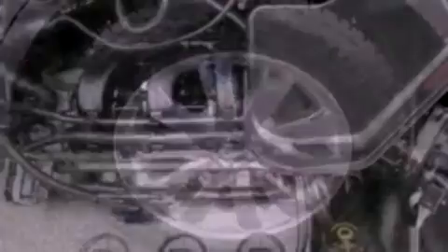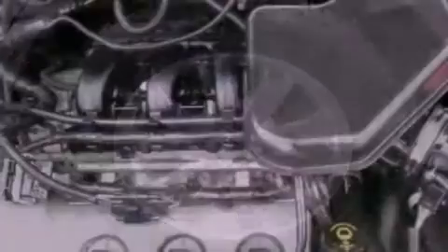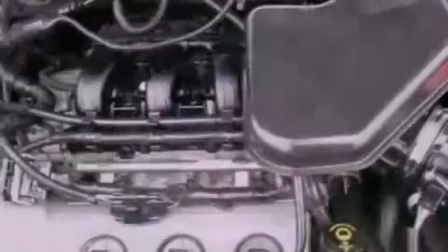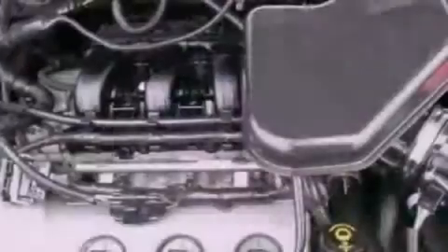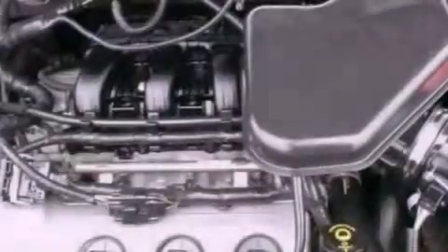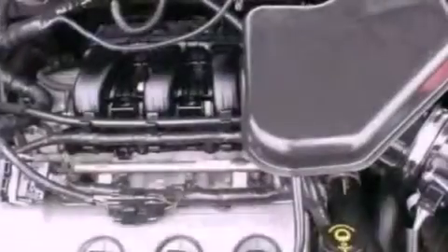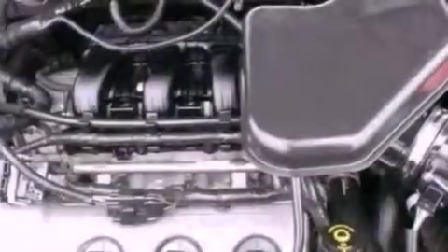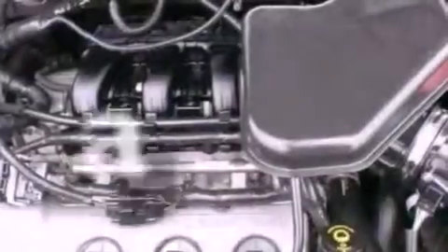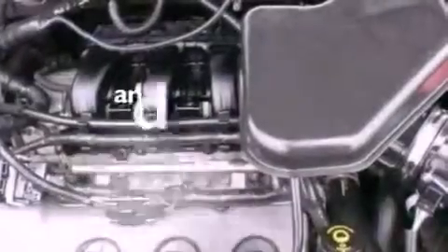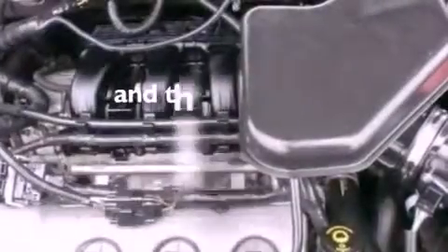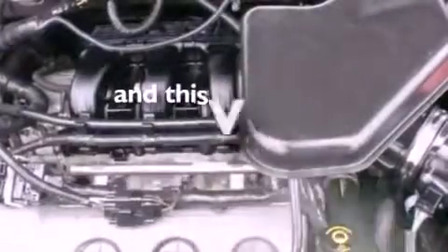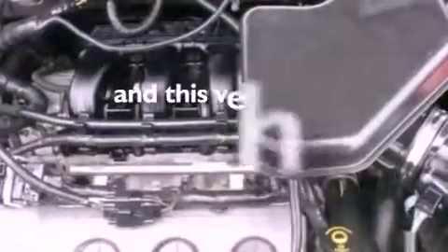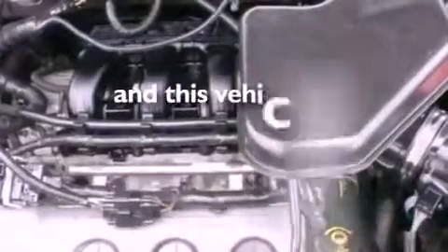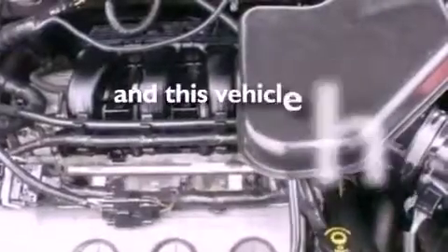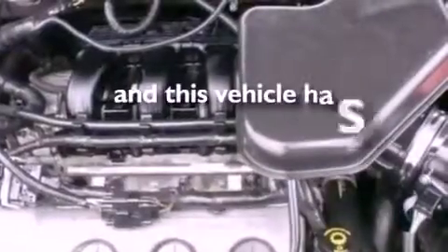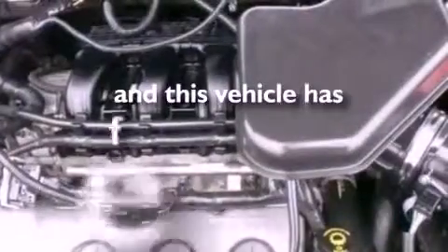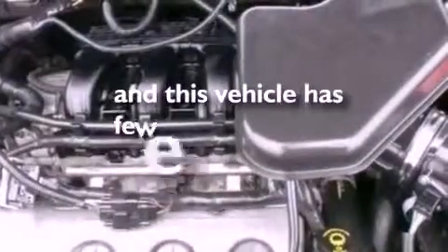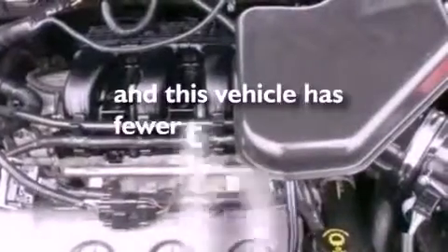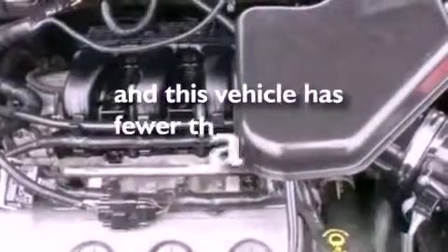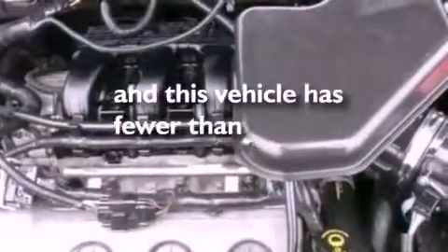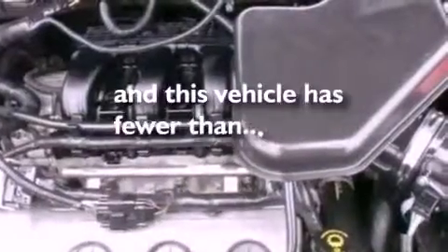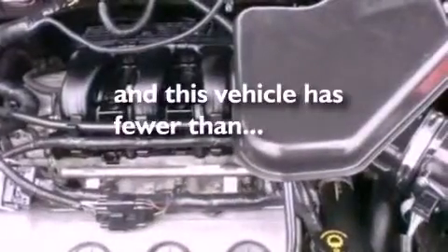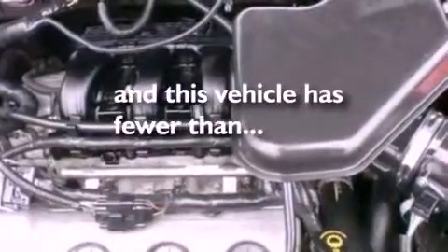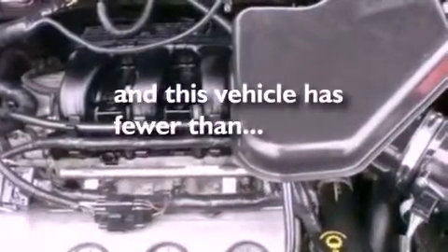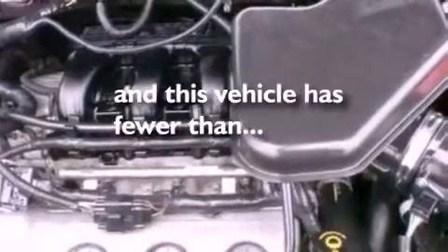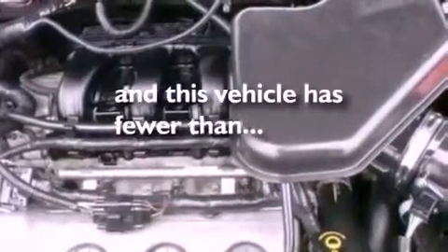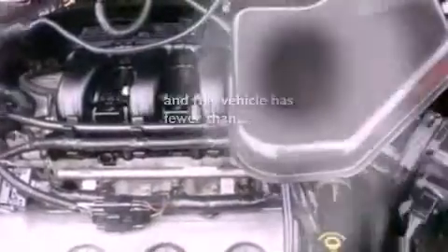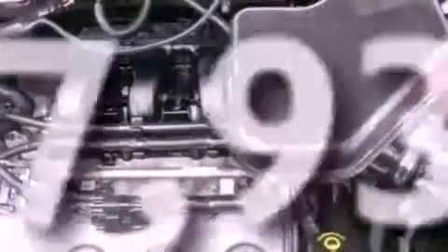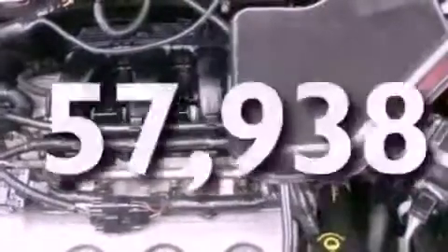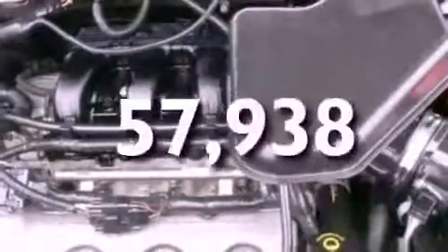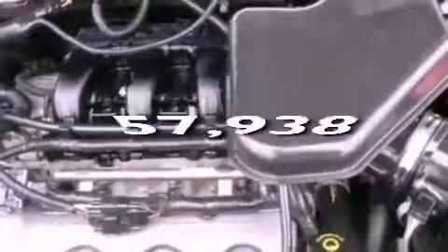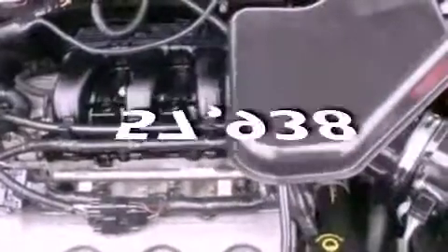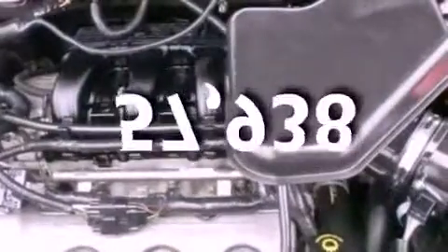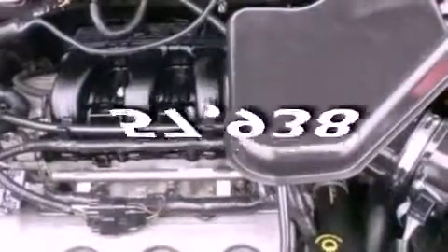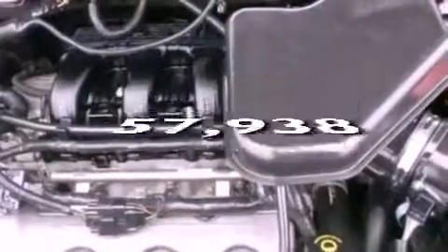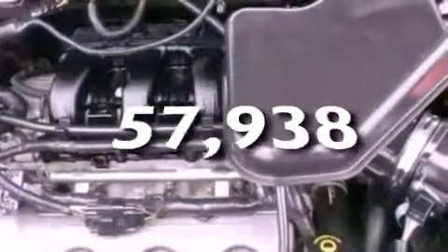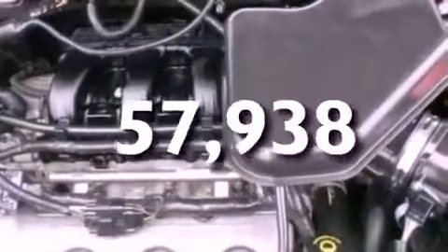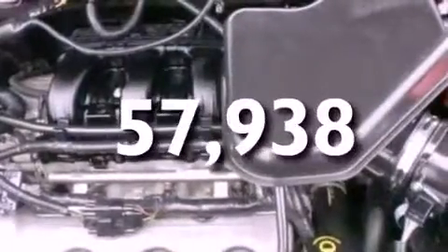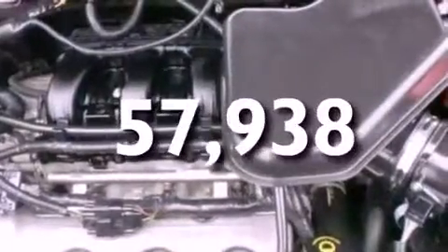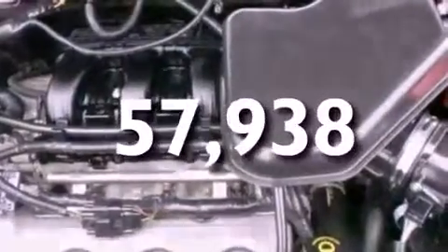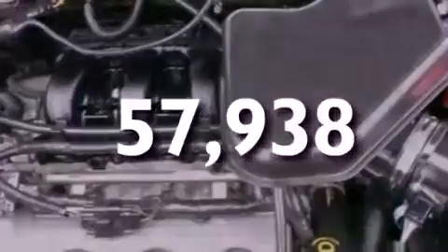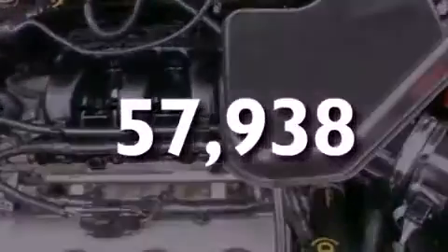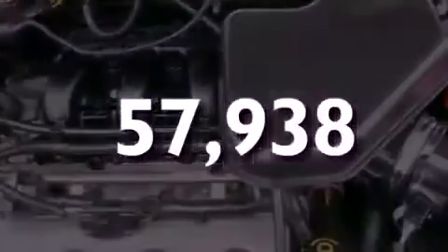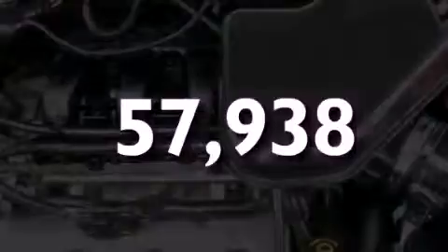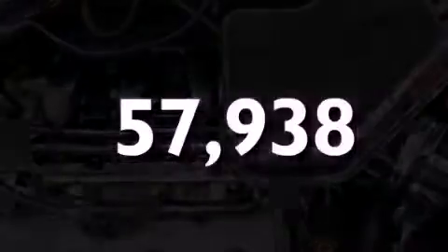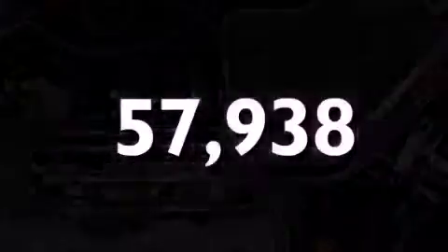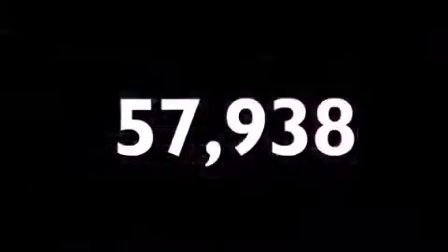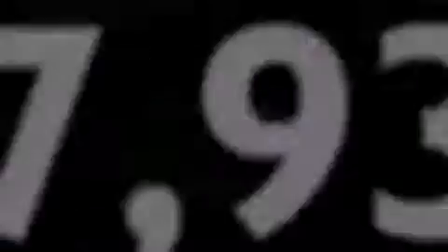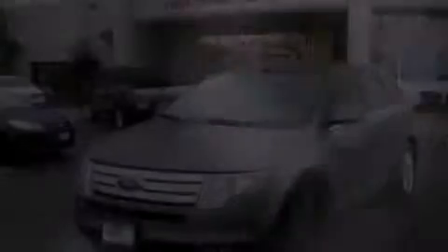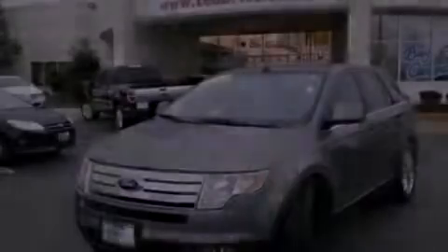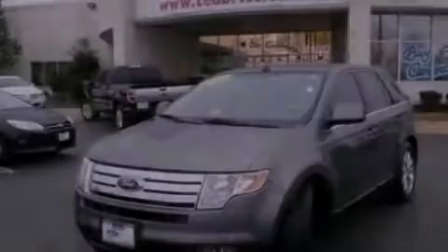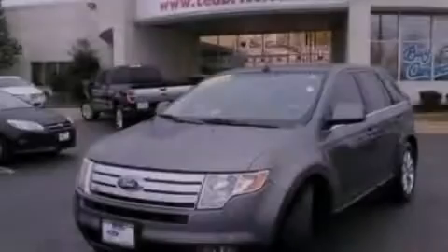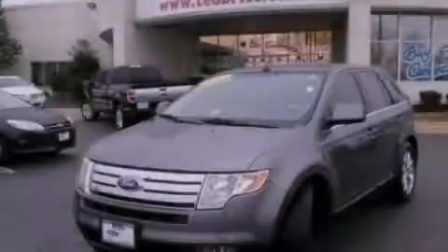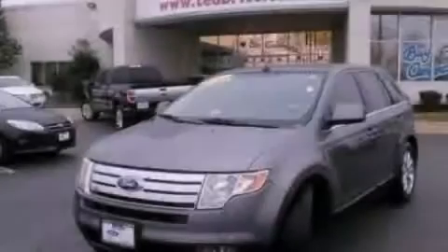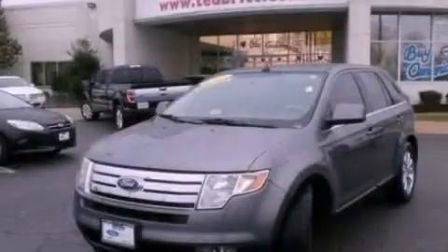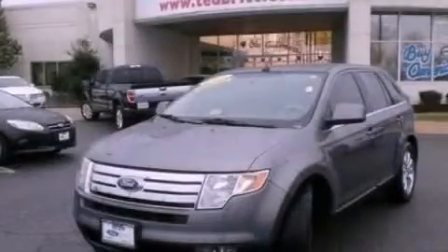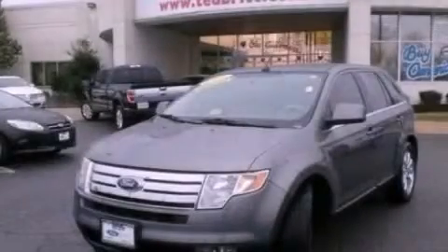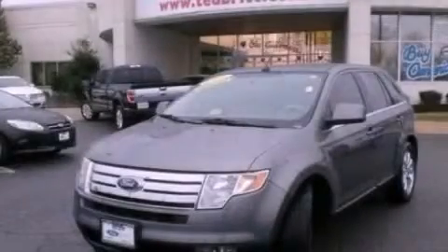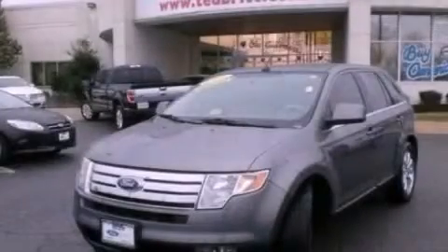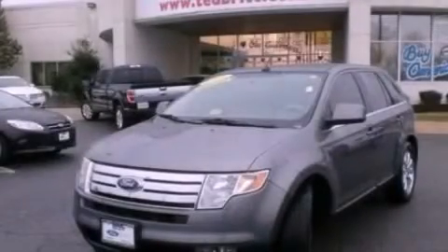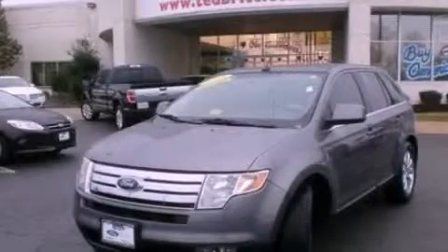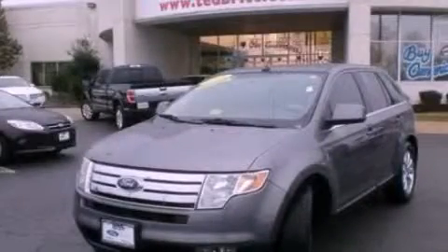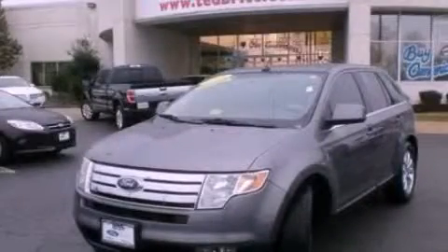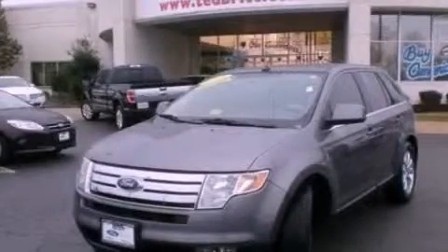This vehicle has fewer than 58,000 miles on the odometer. Please call today to reserve this vehicle for a test drive.